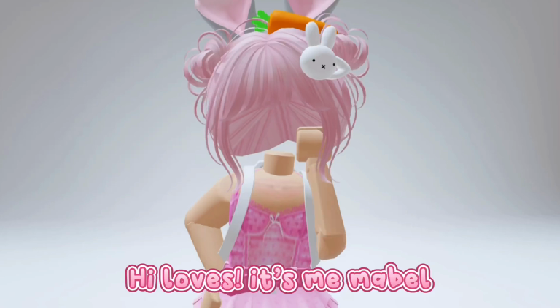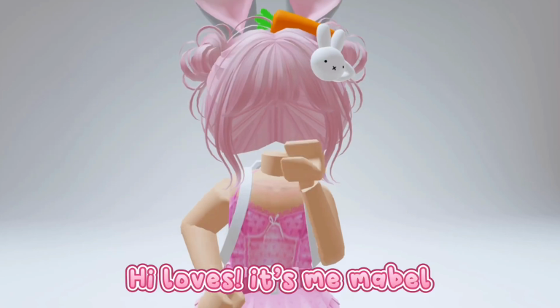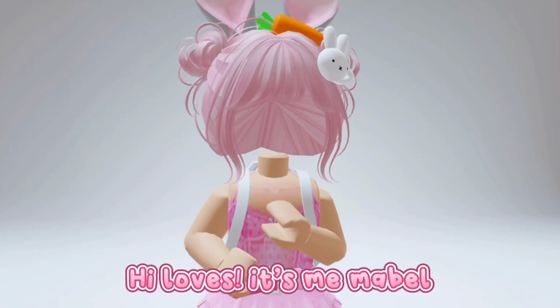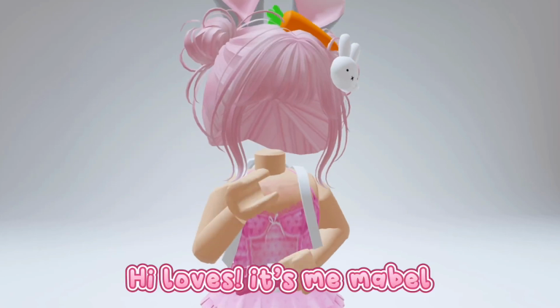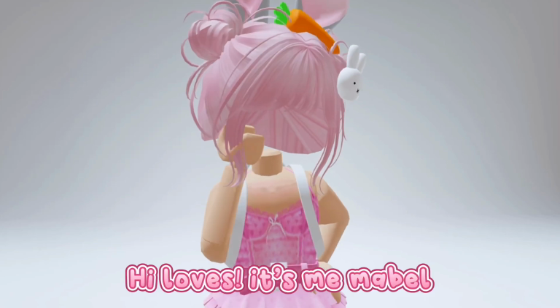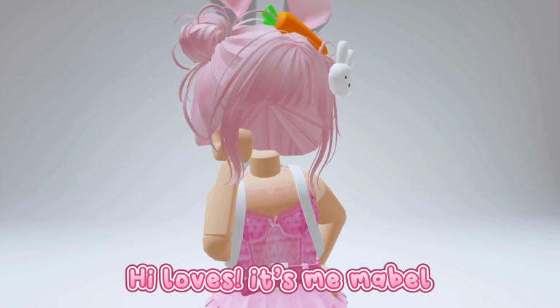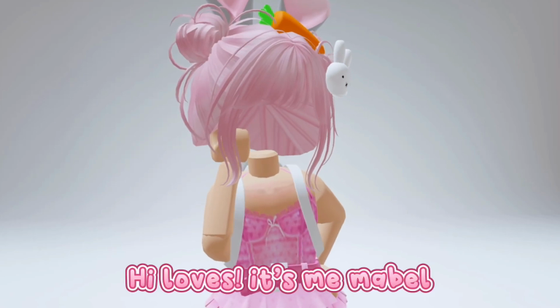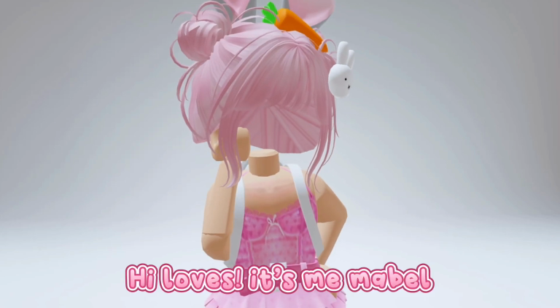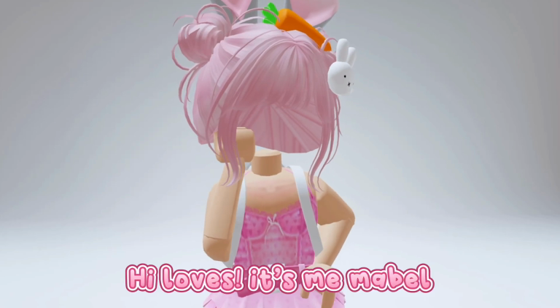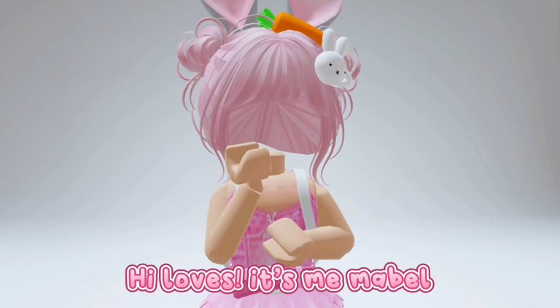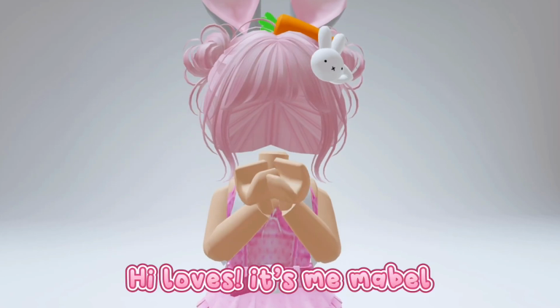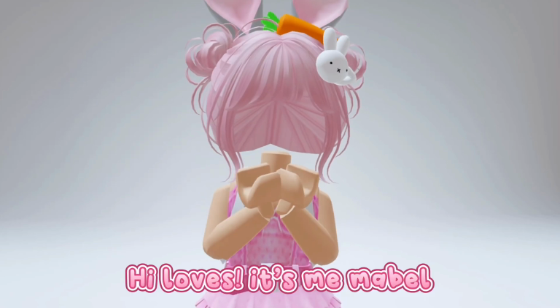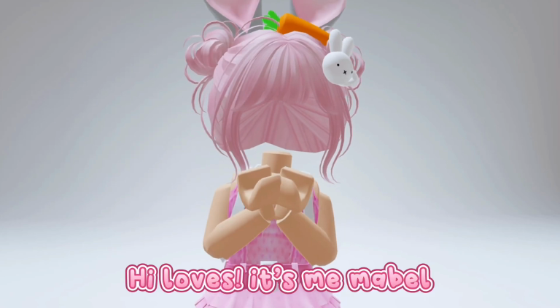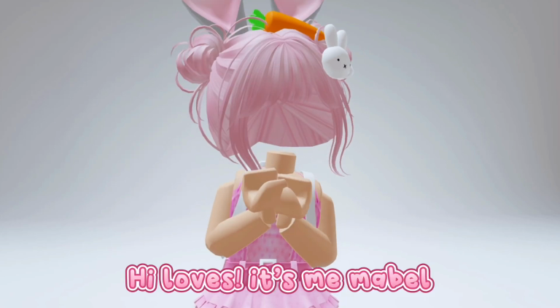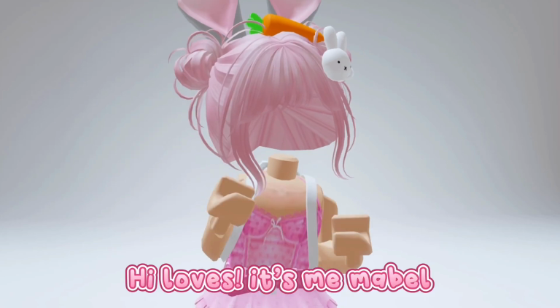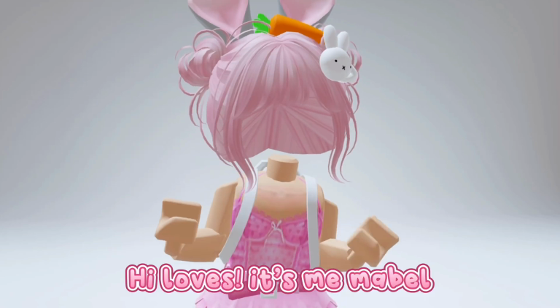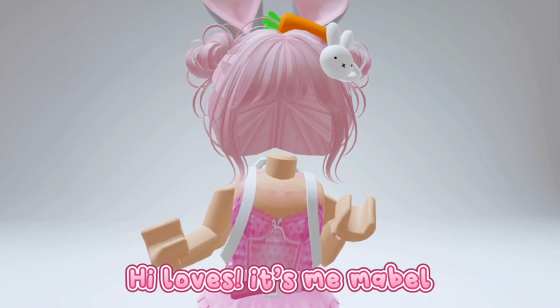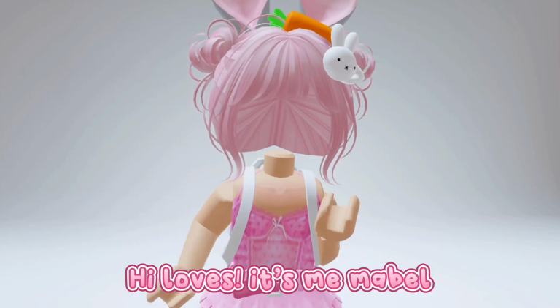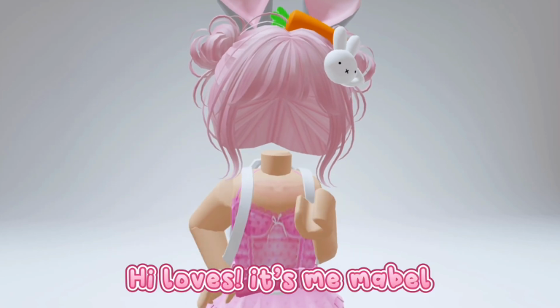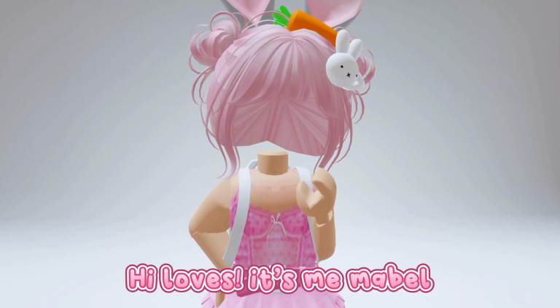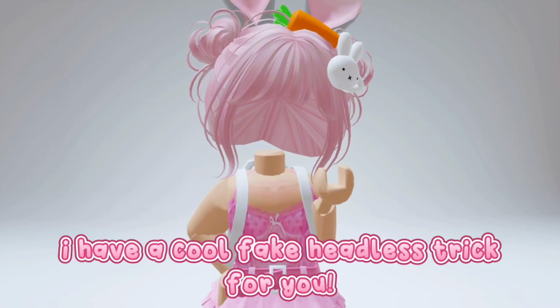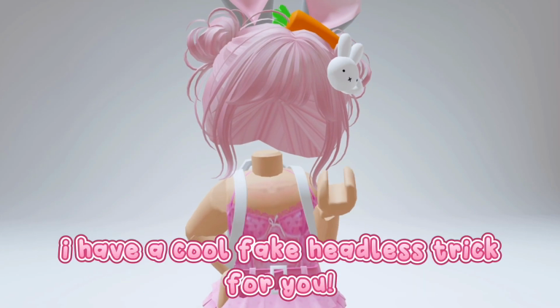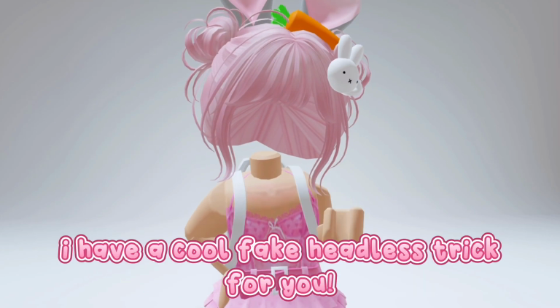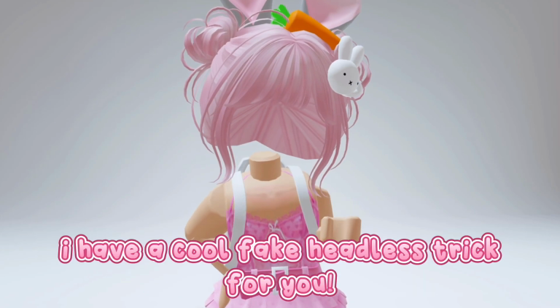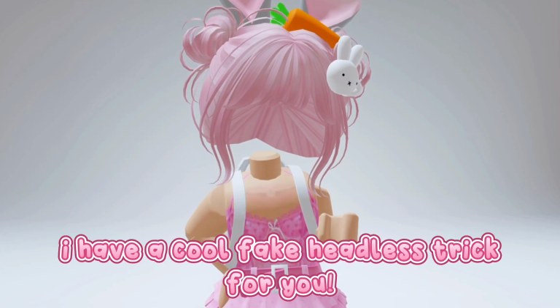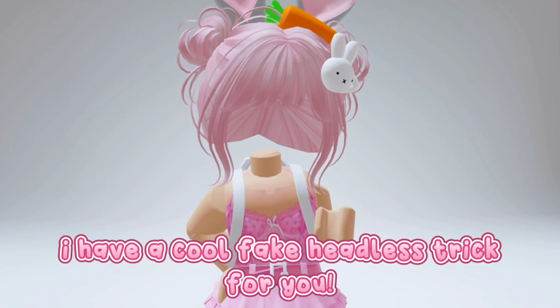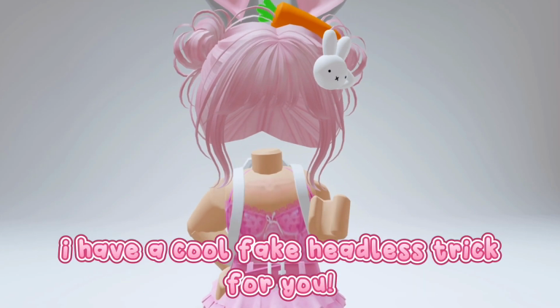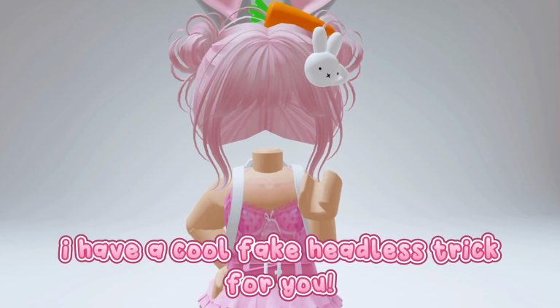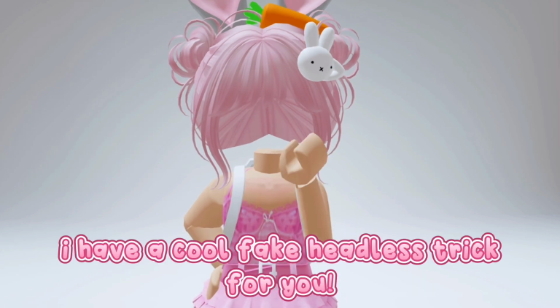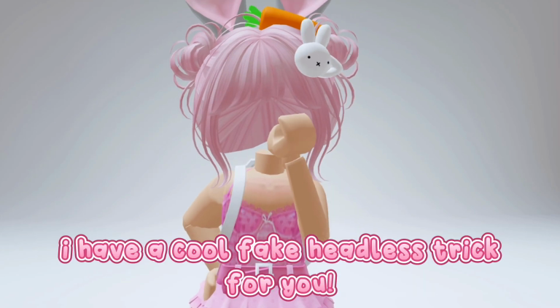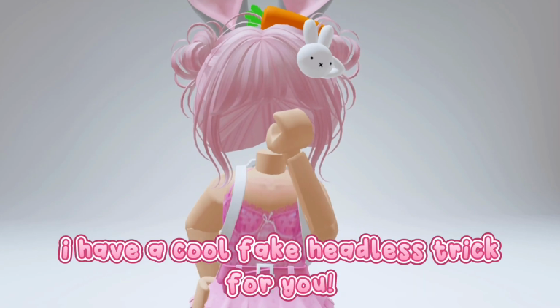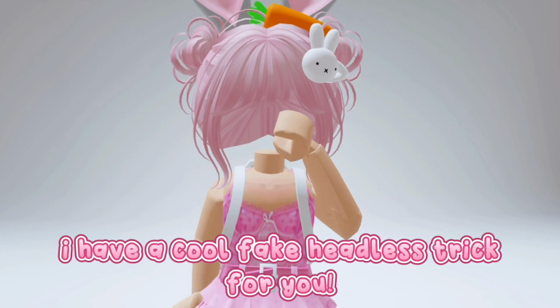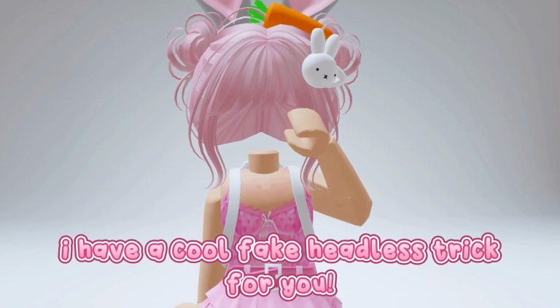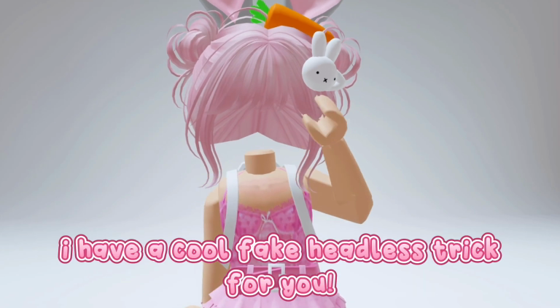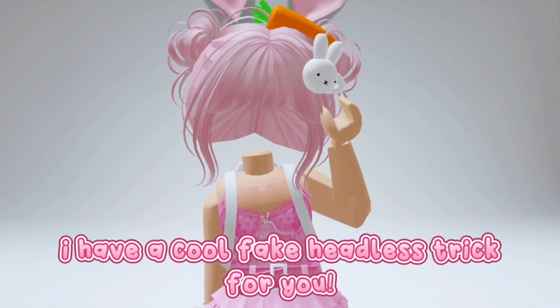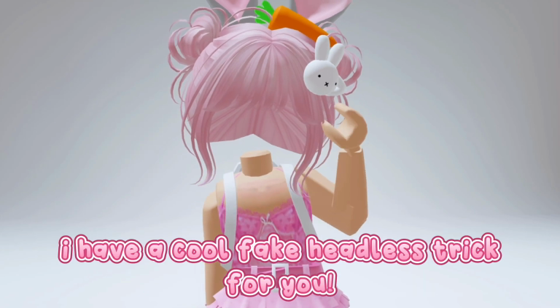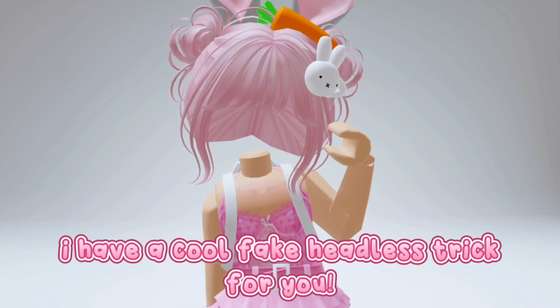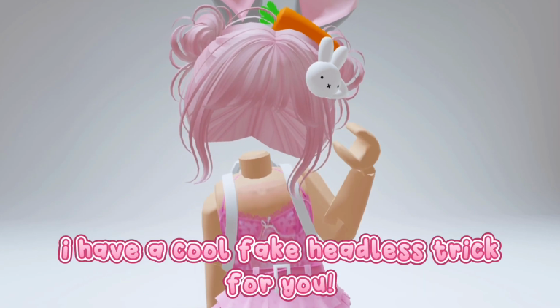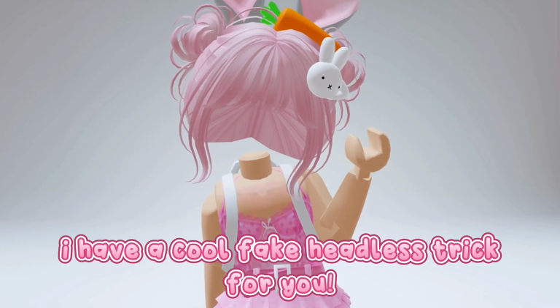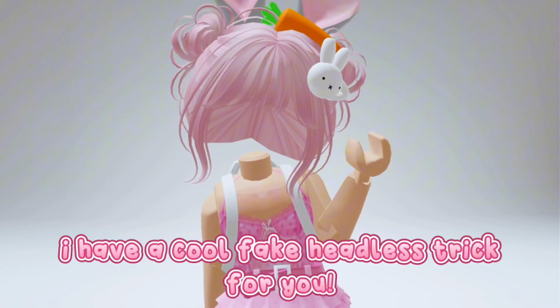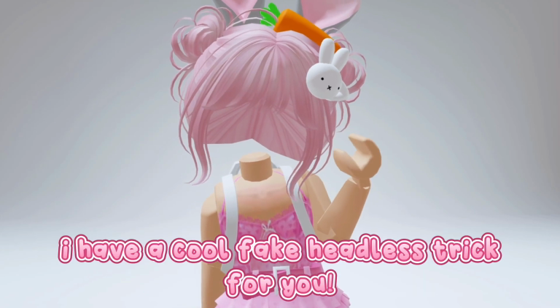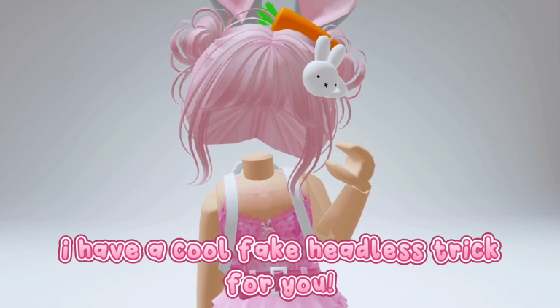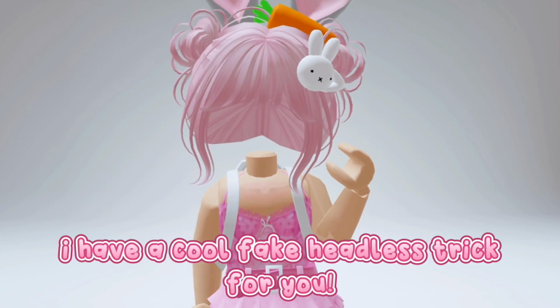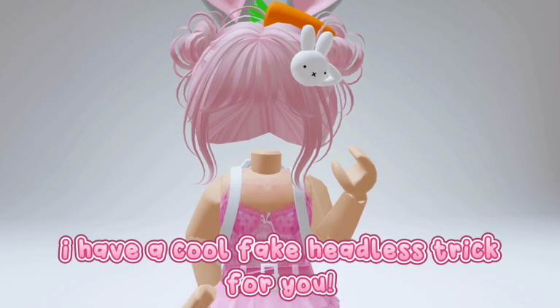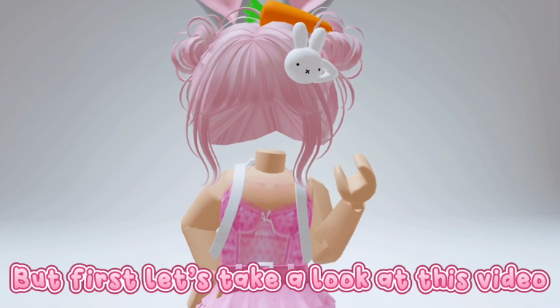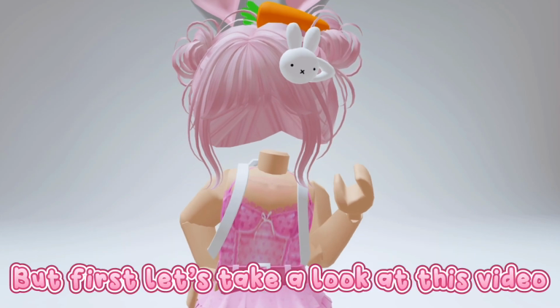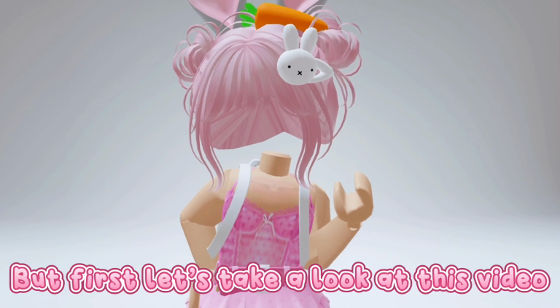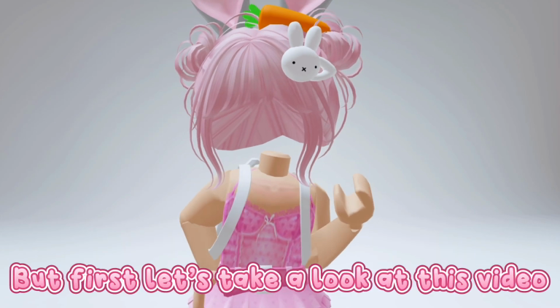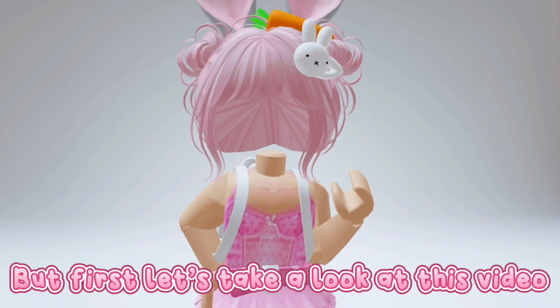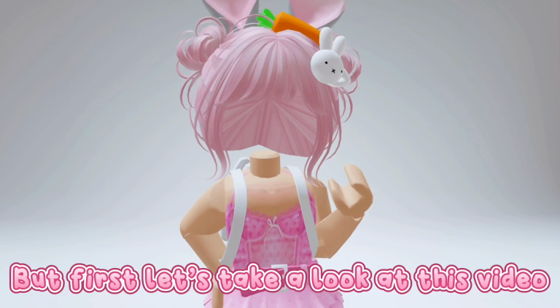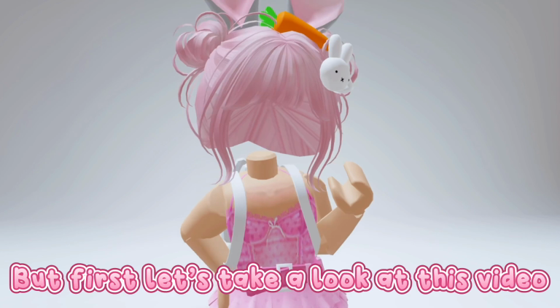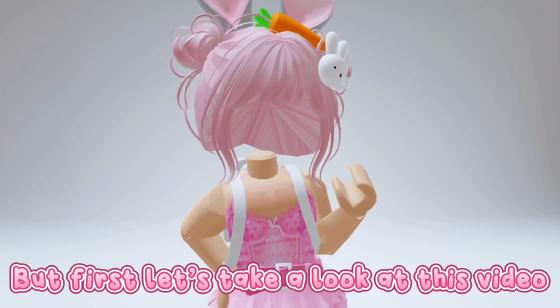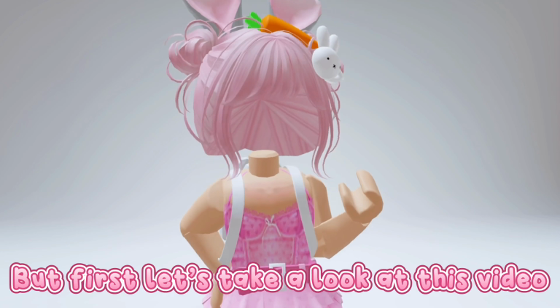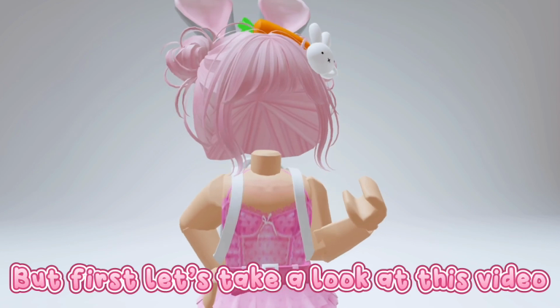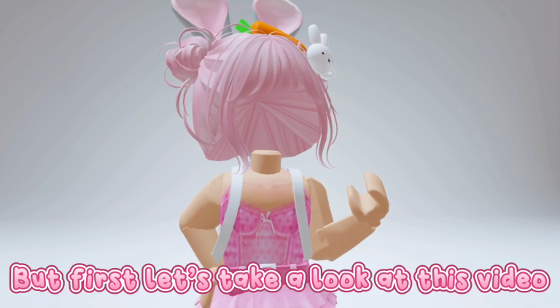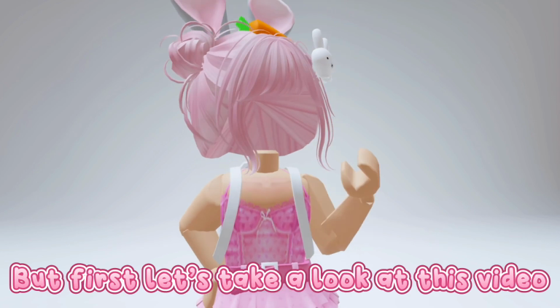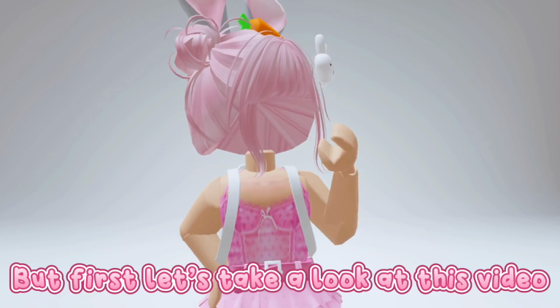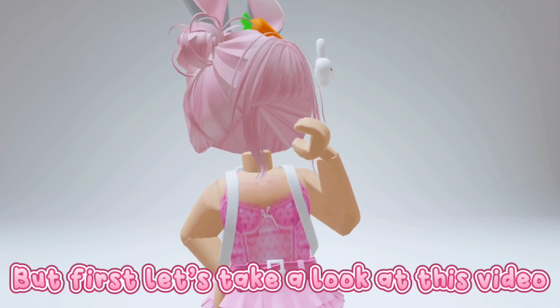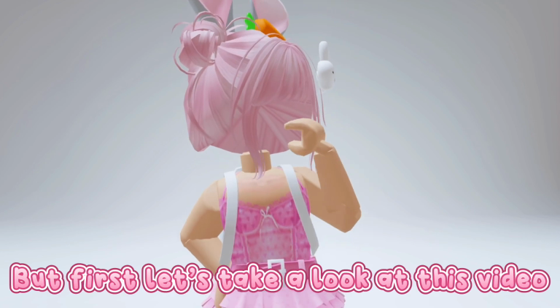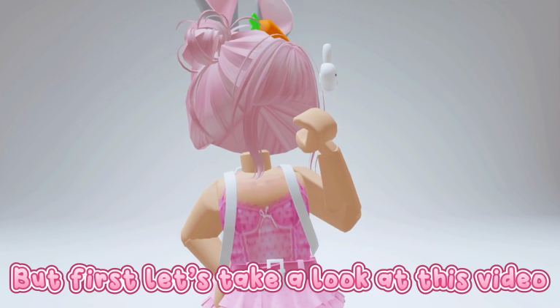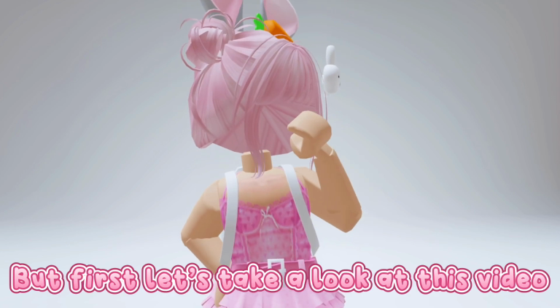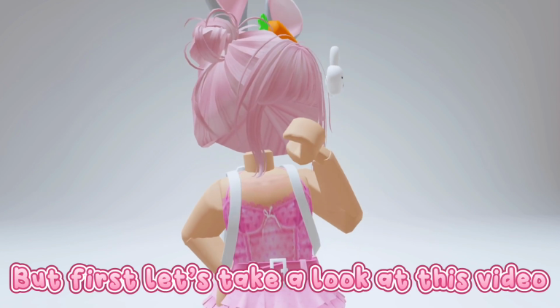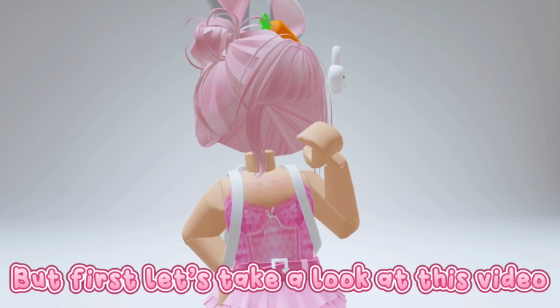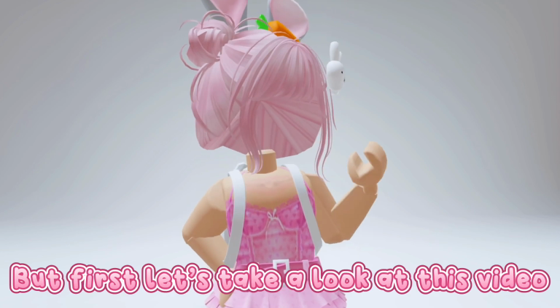Hi loves, it's me Mabel. I have a cool fake headless trick for you. But first let's take a look at this video.